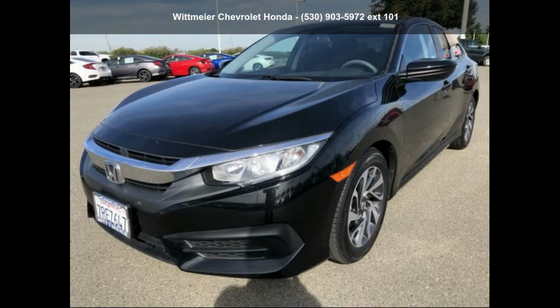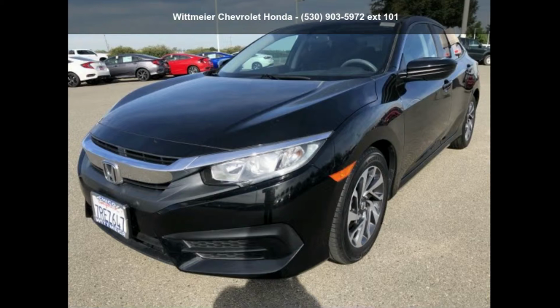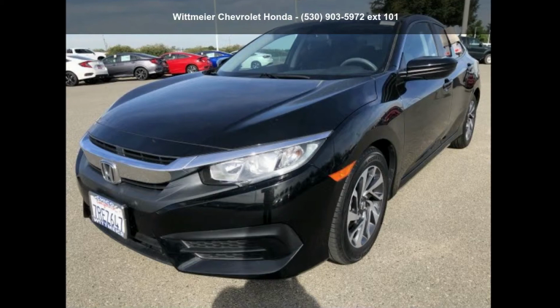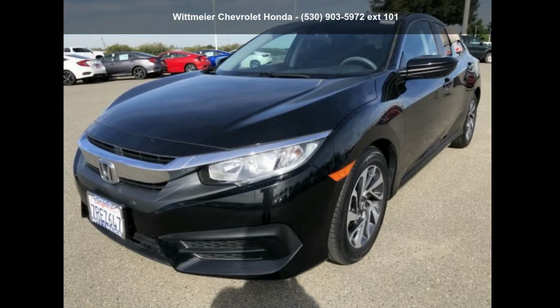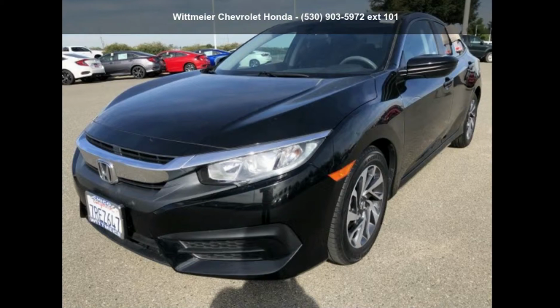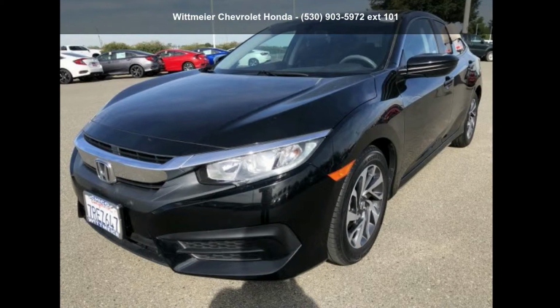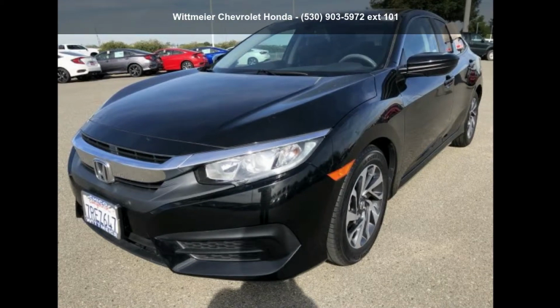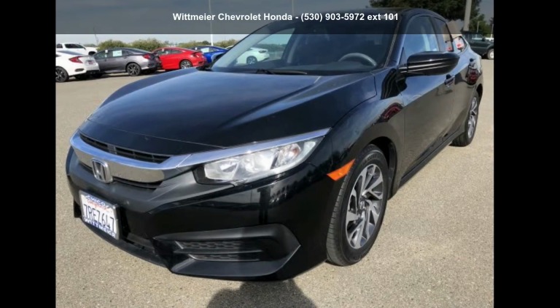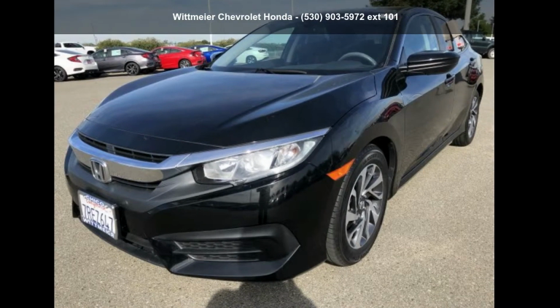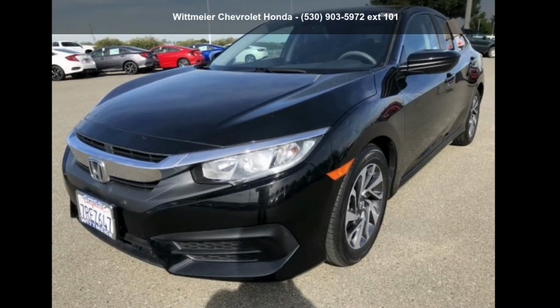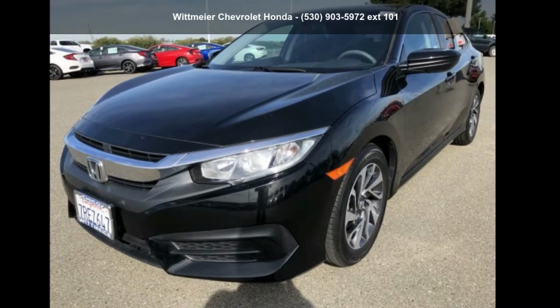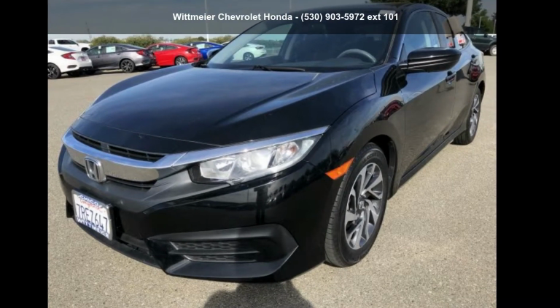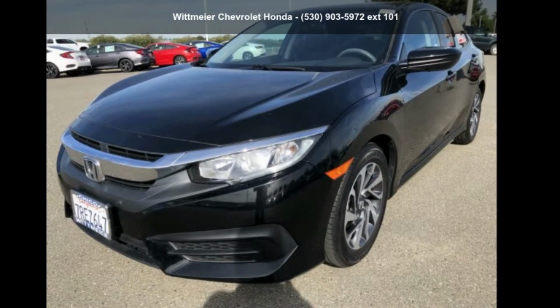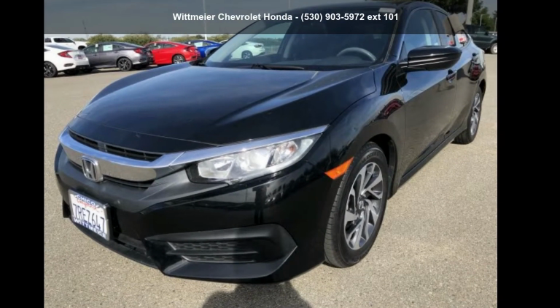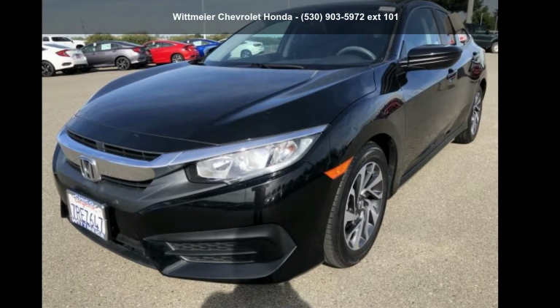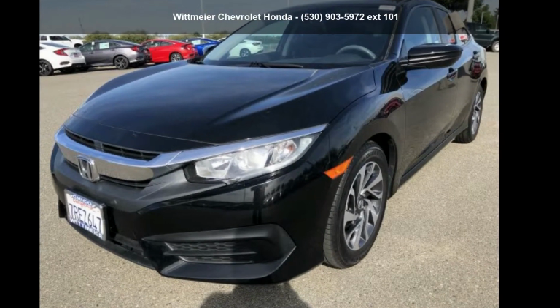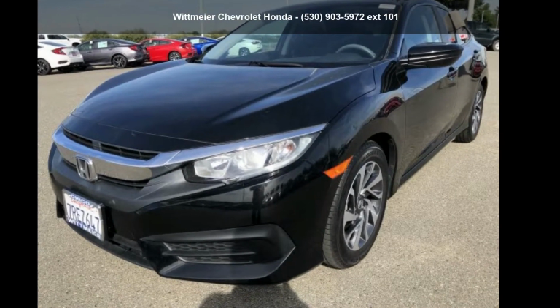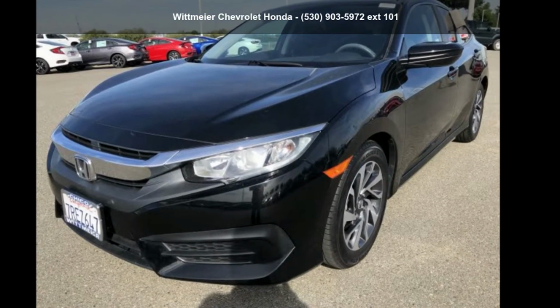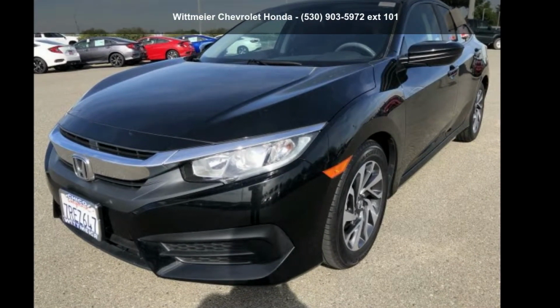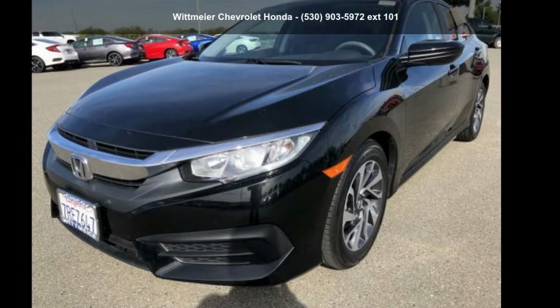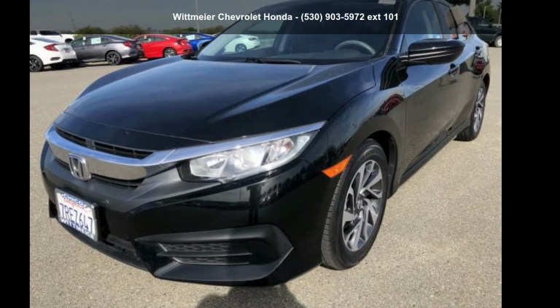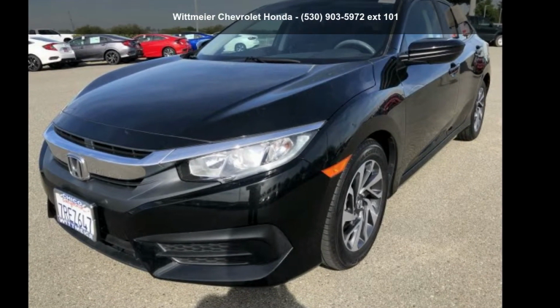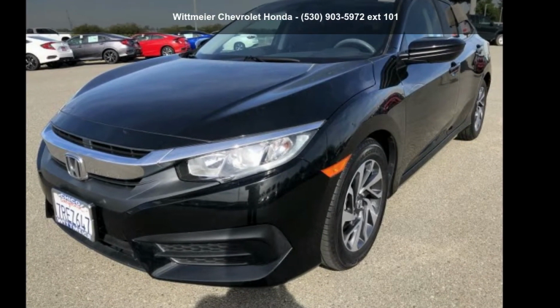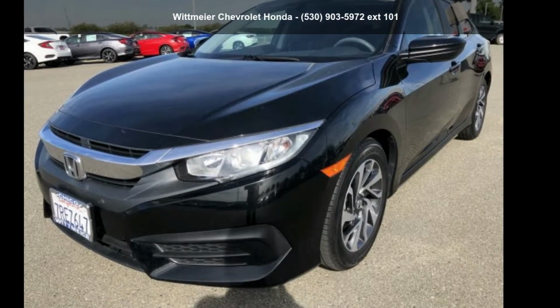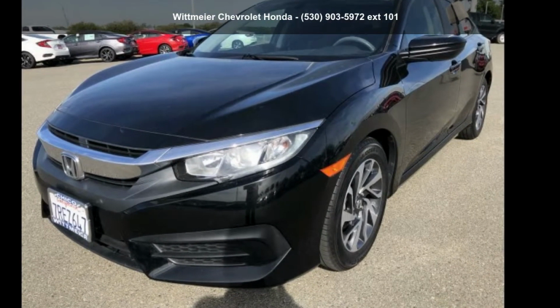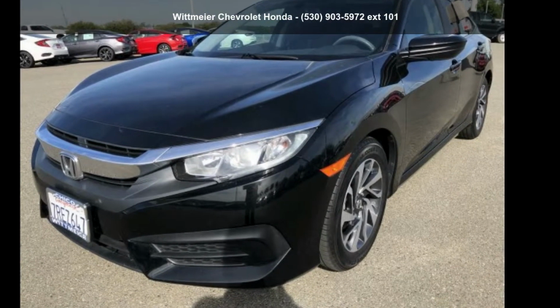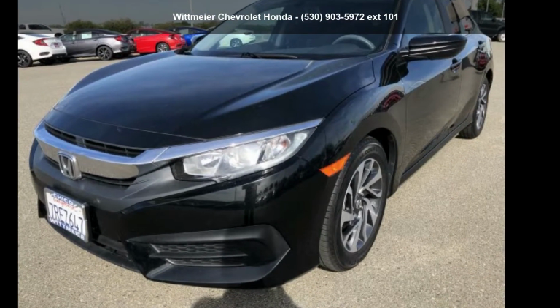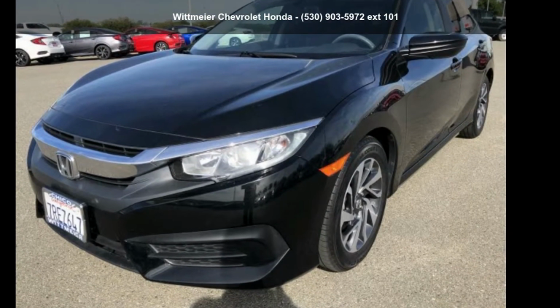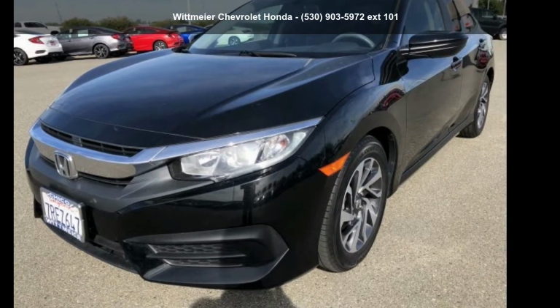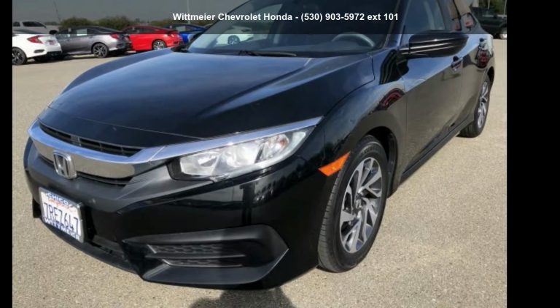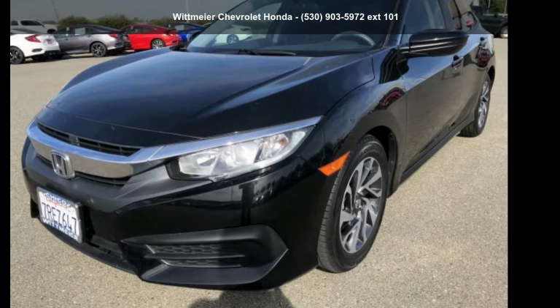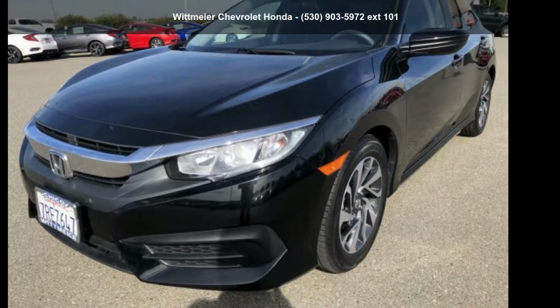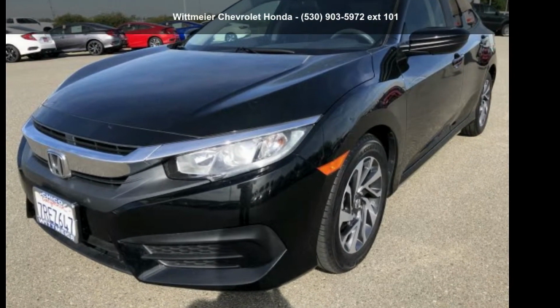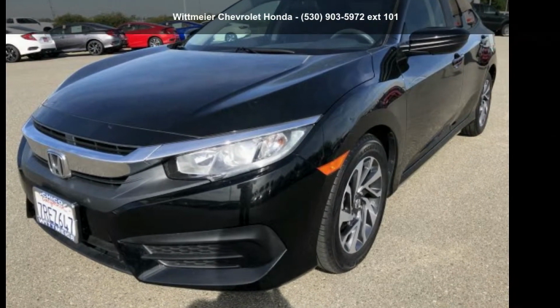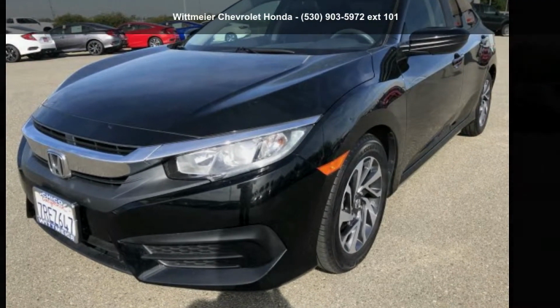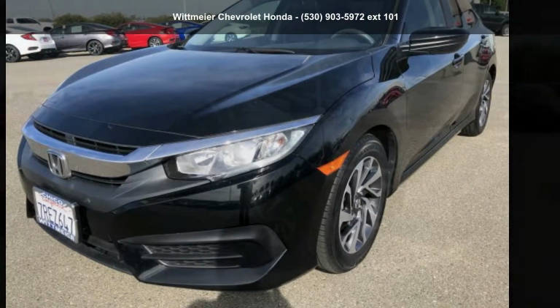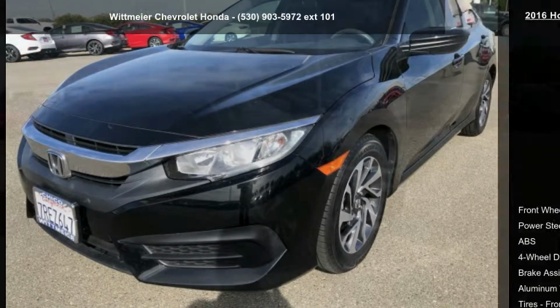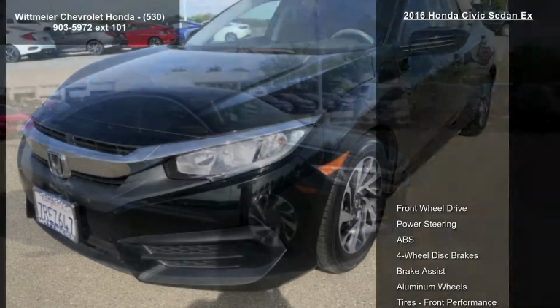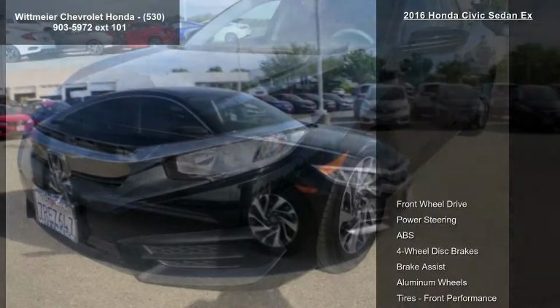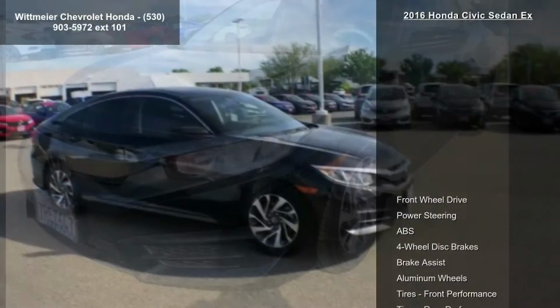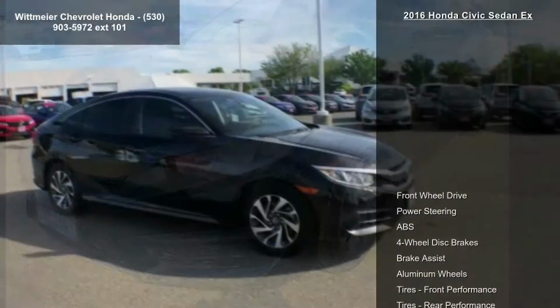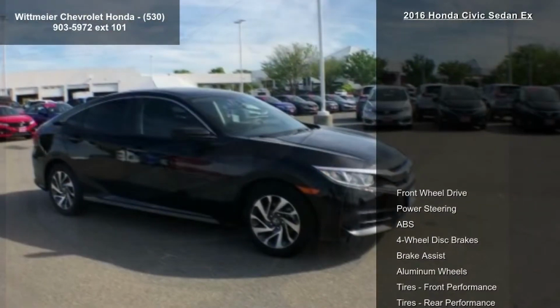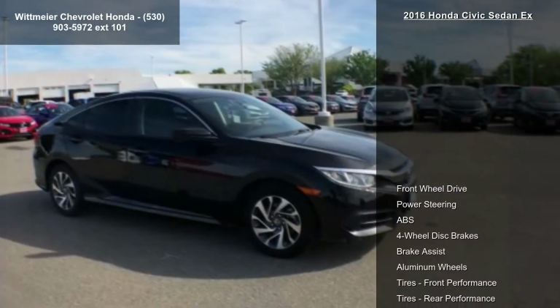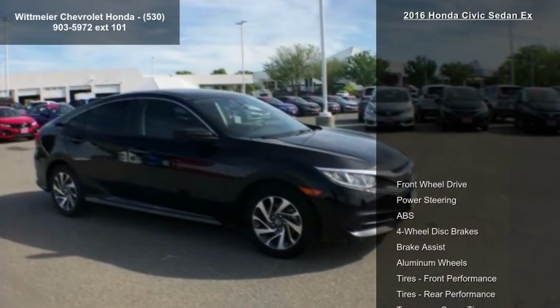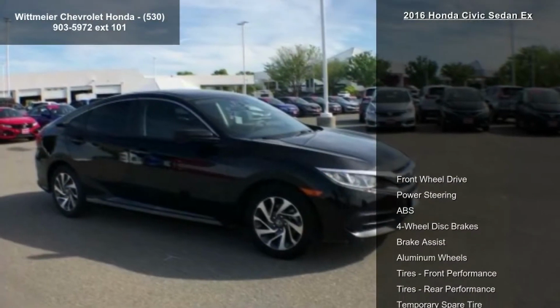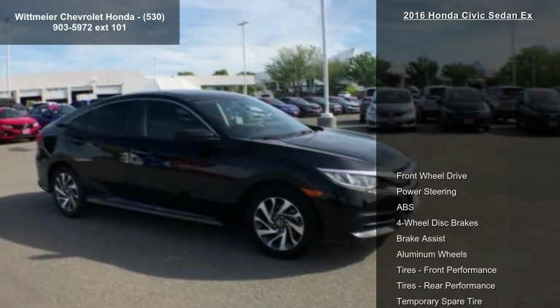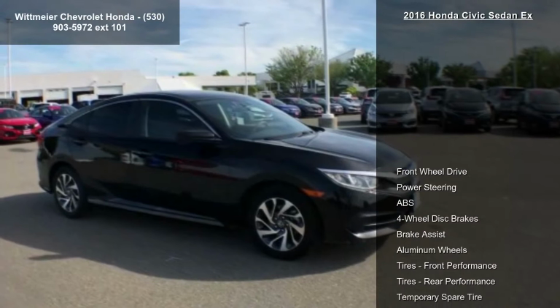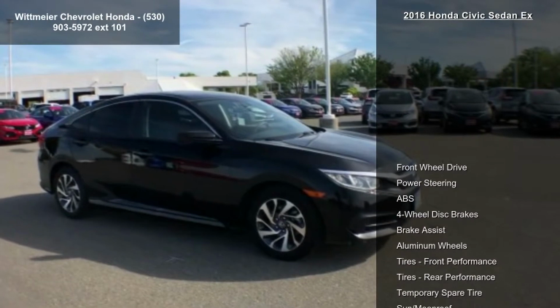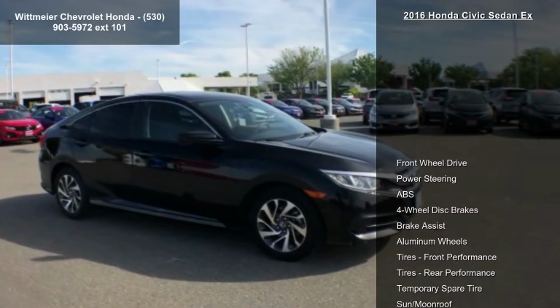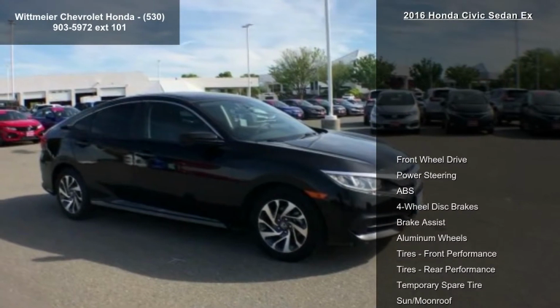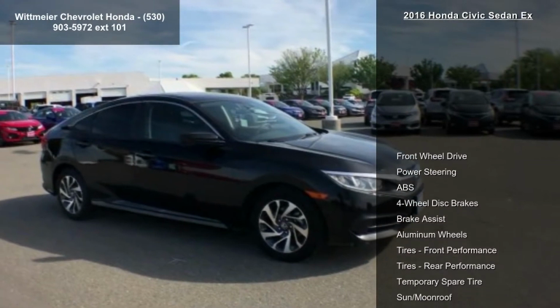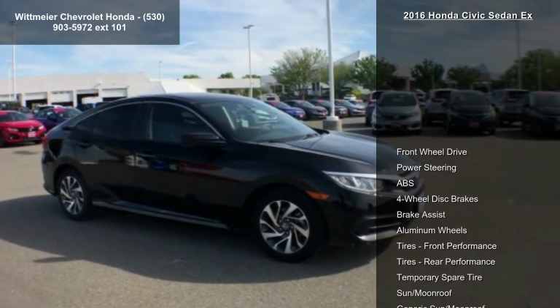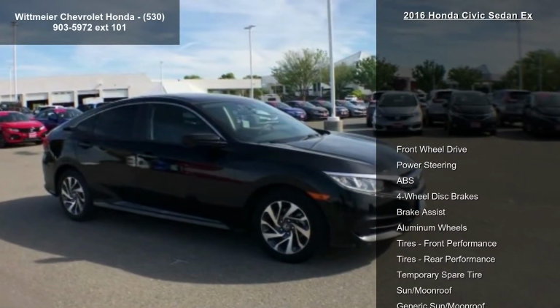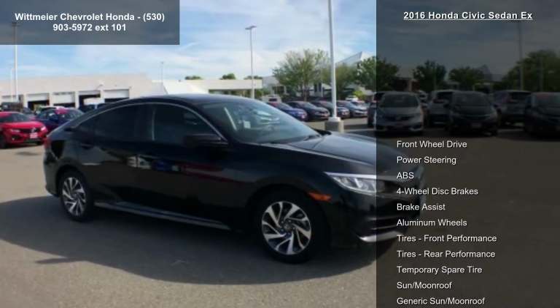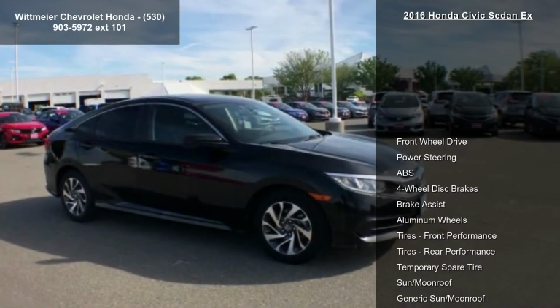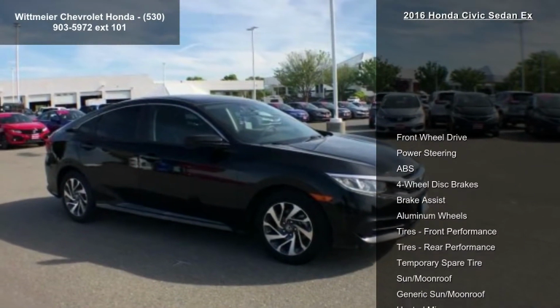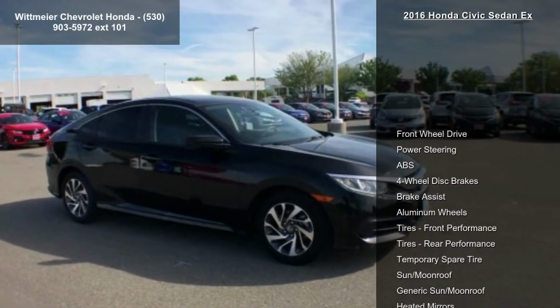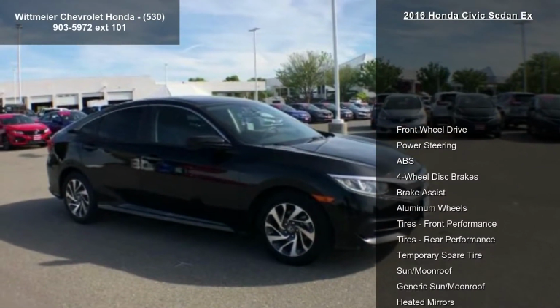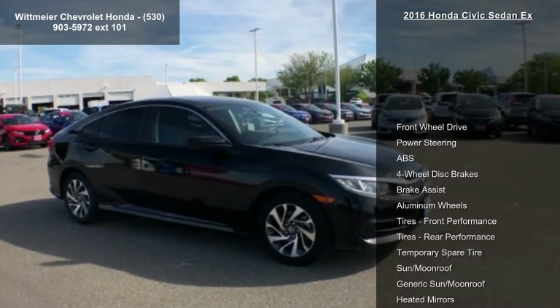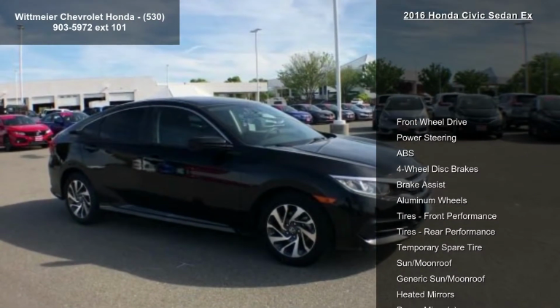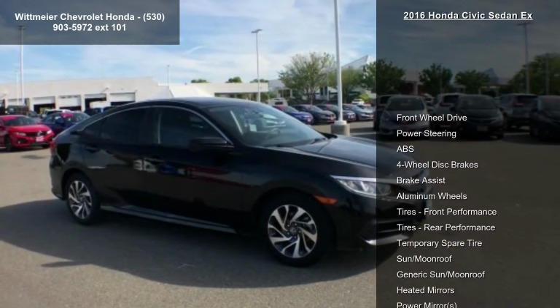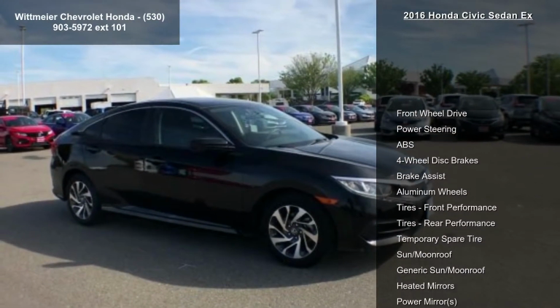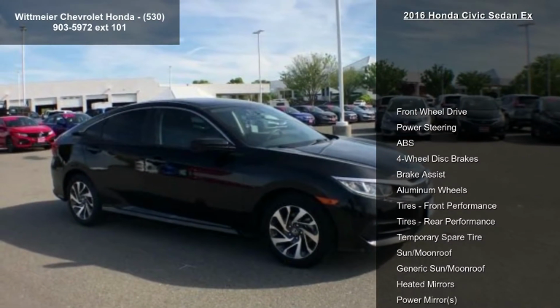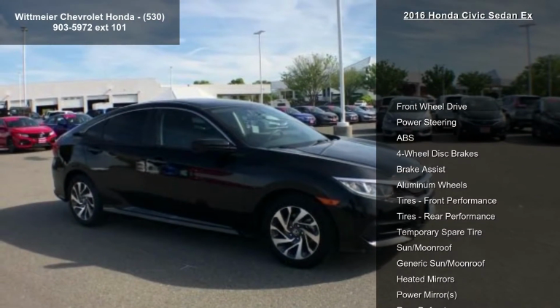Imagine yourself in this Honda 2016 Civic Sedan X. This may be the set of wheels you've been looking for.